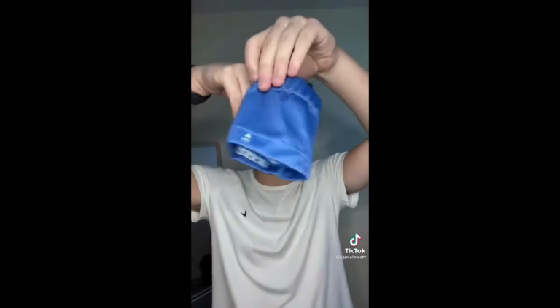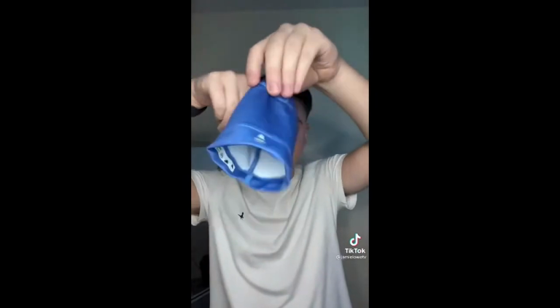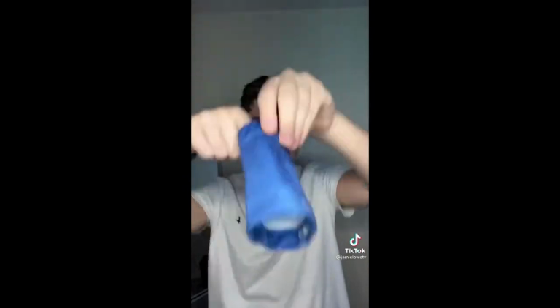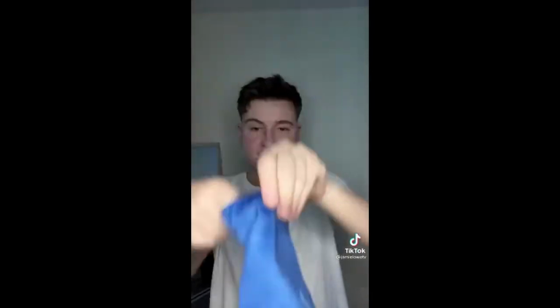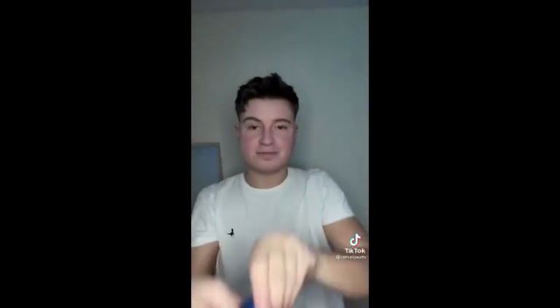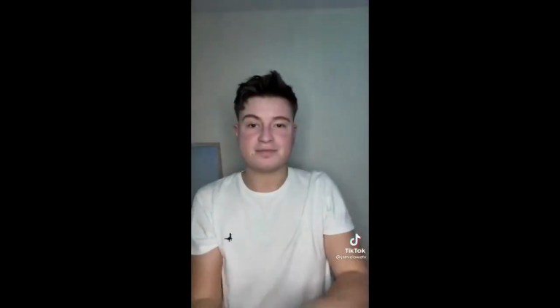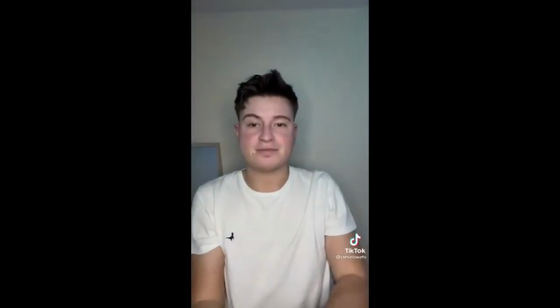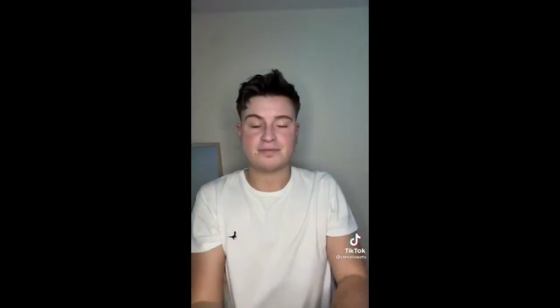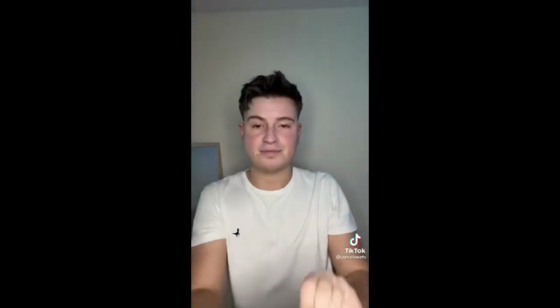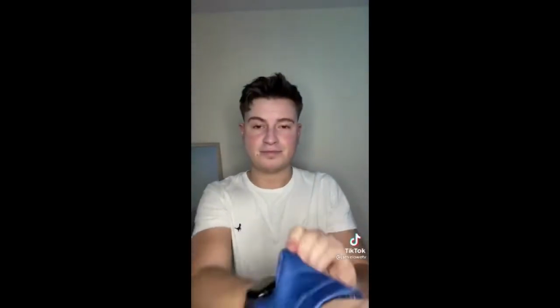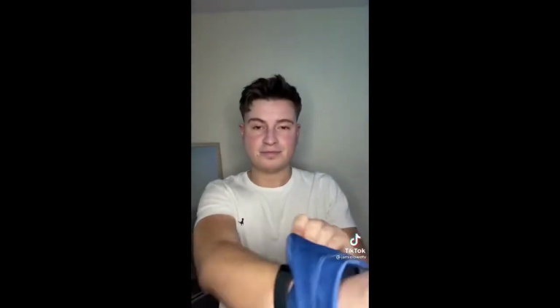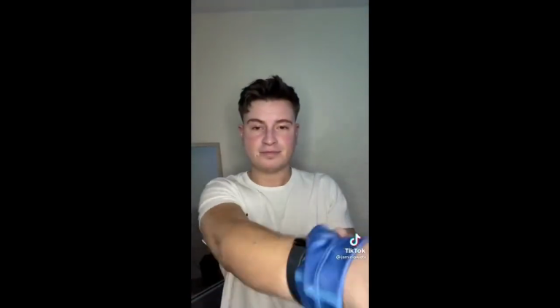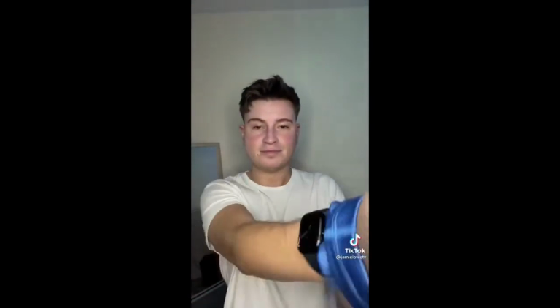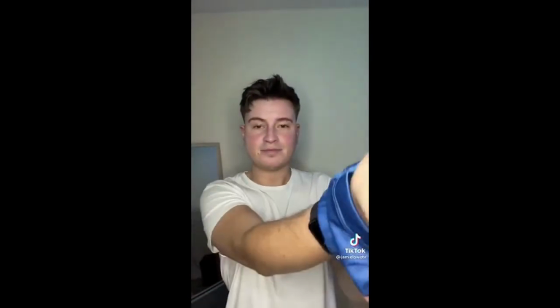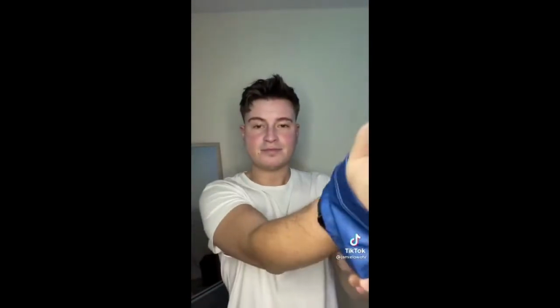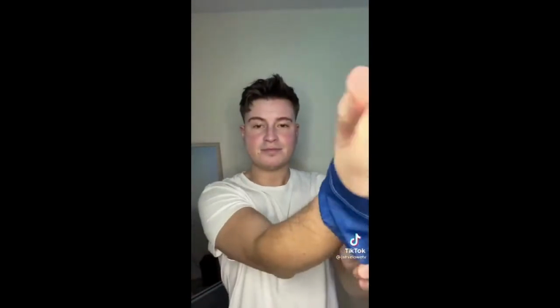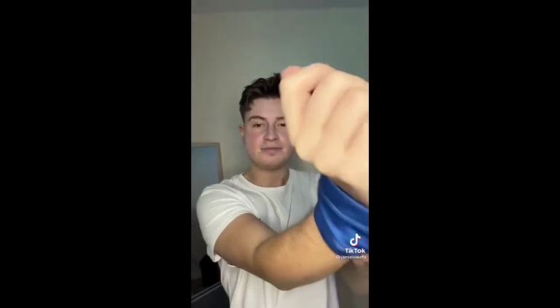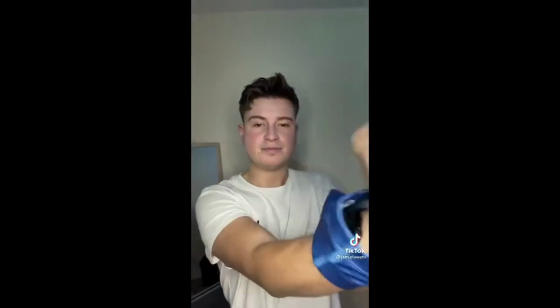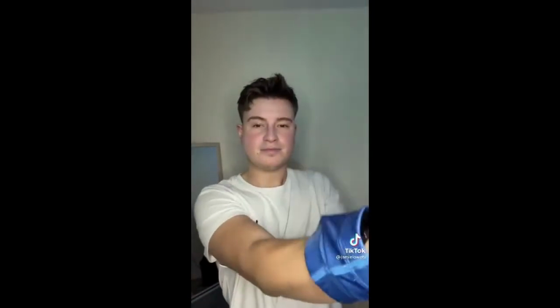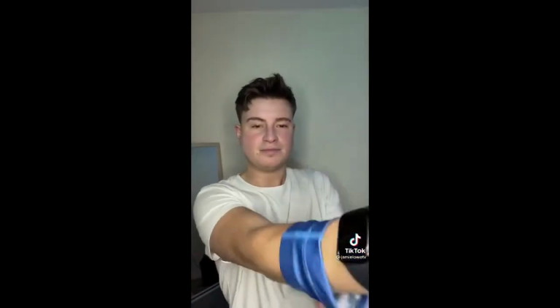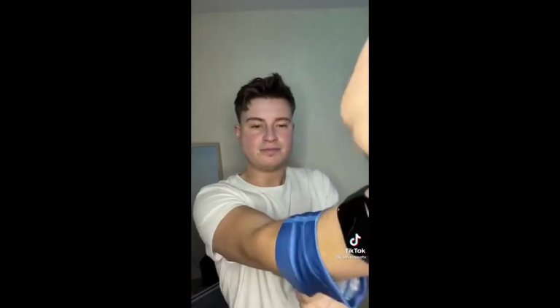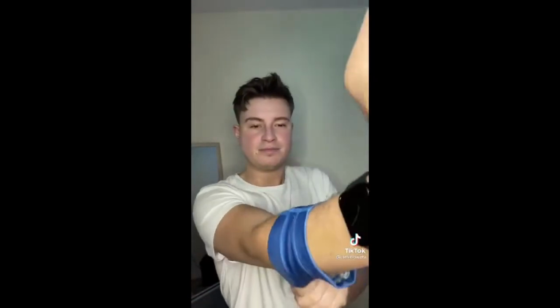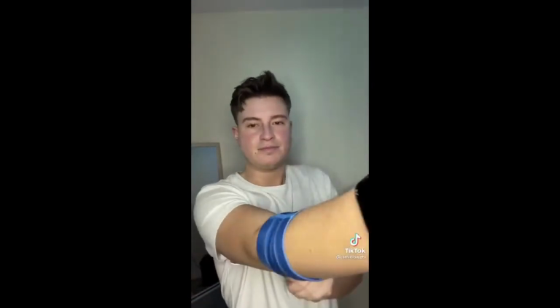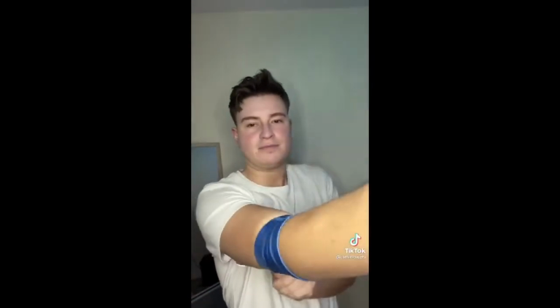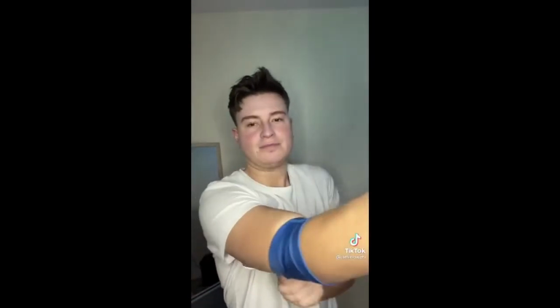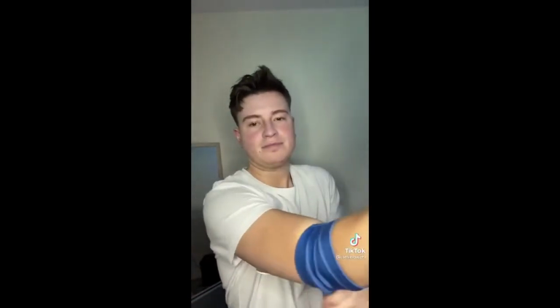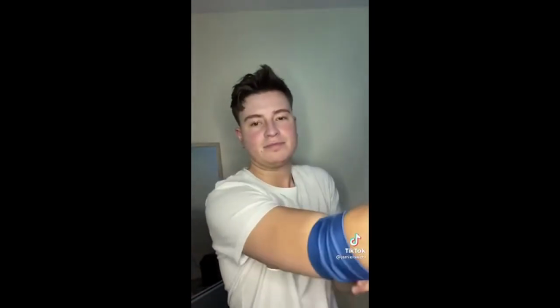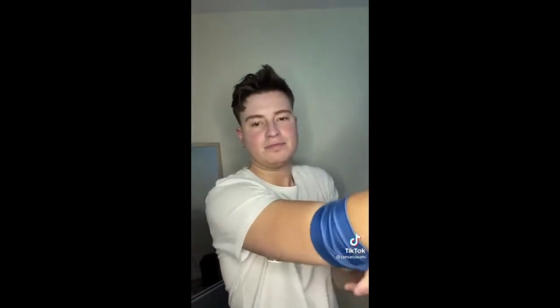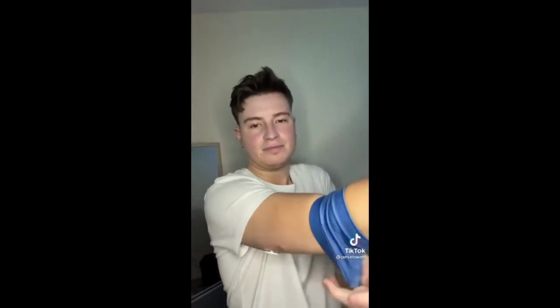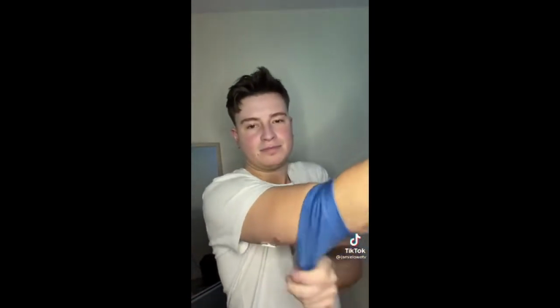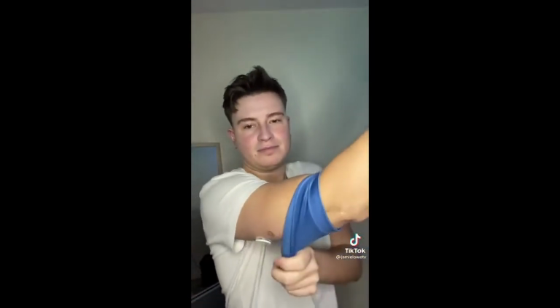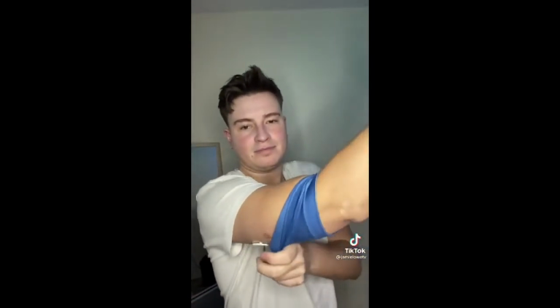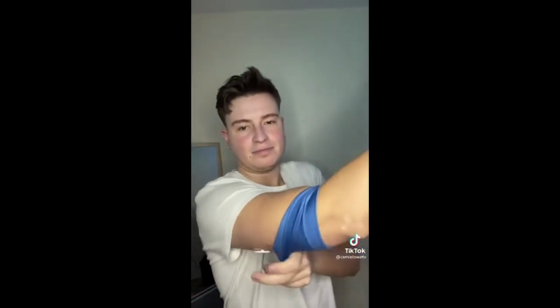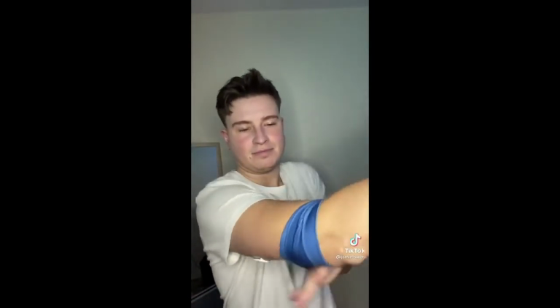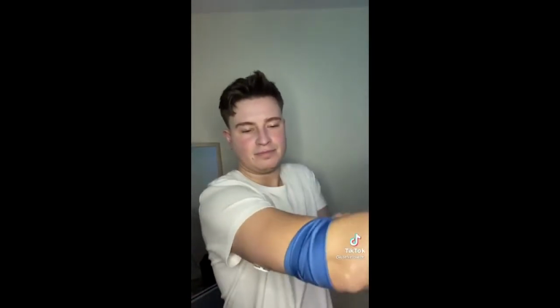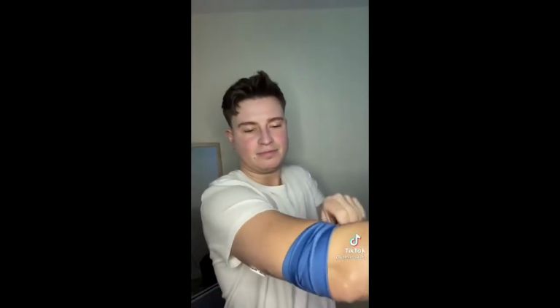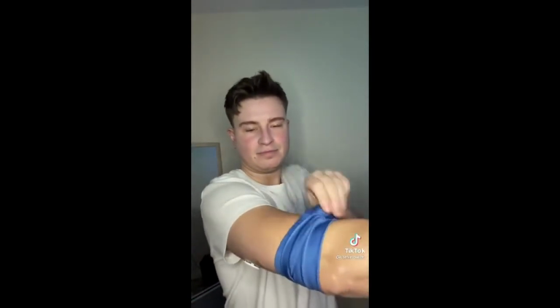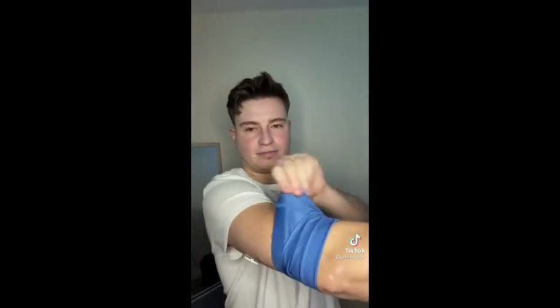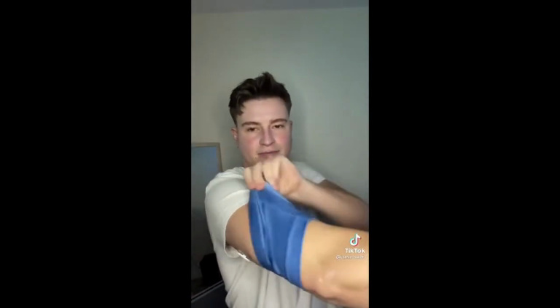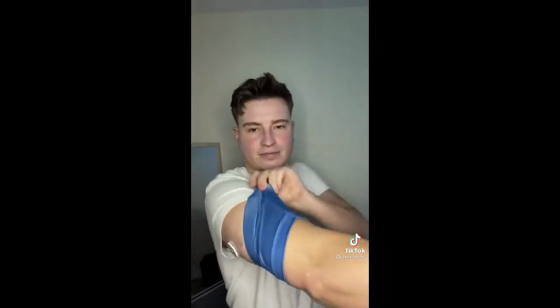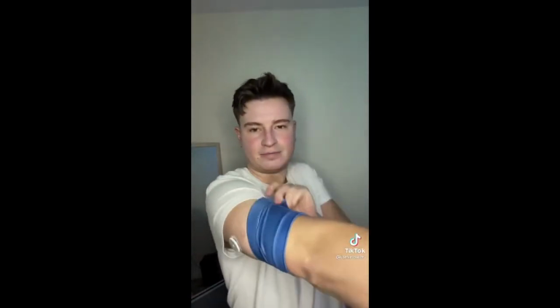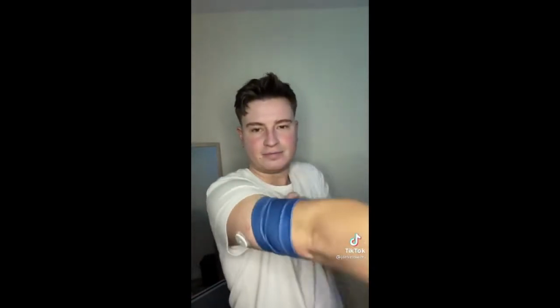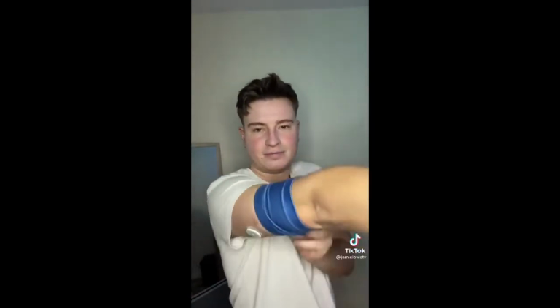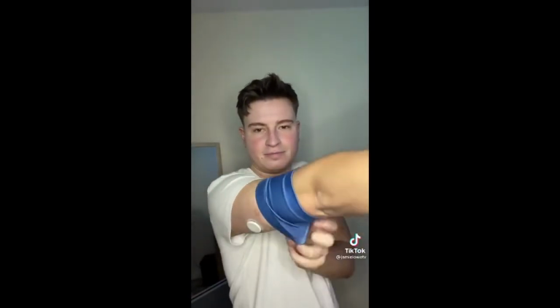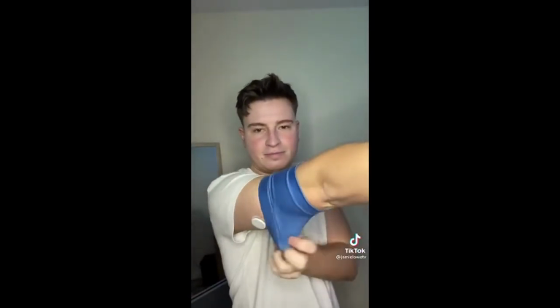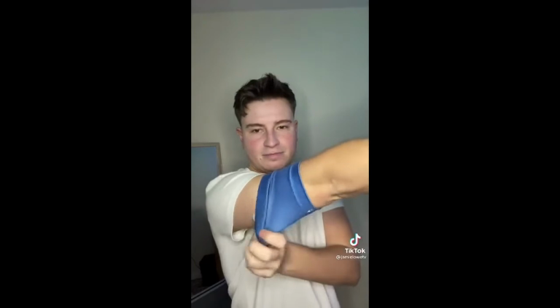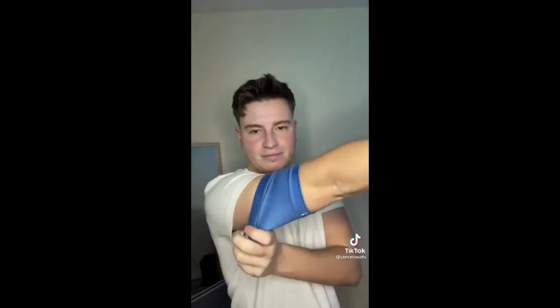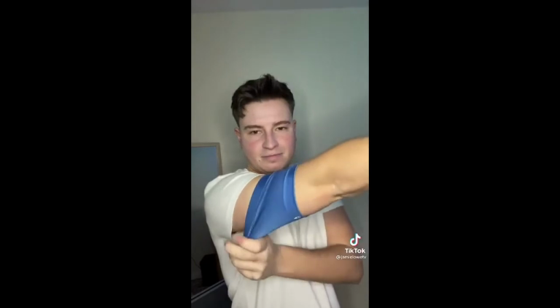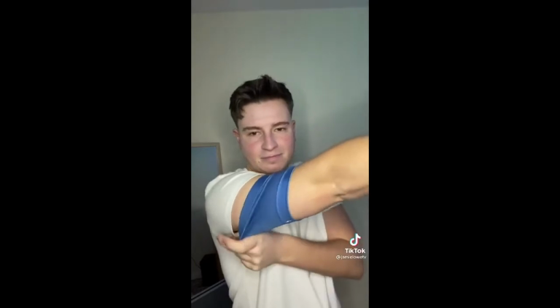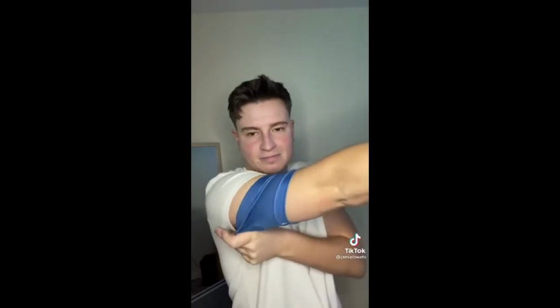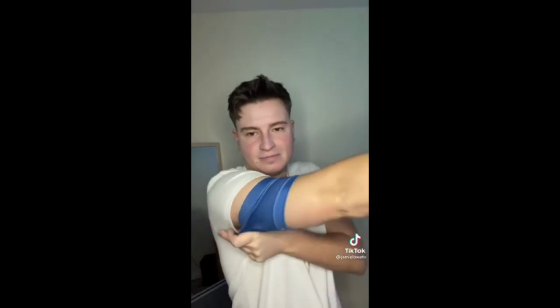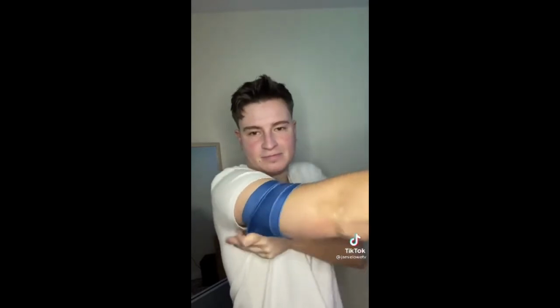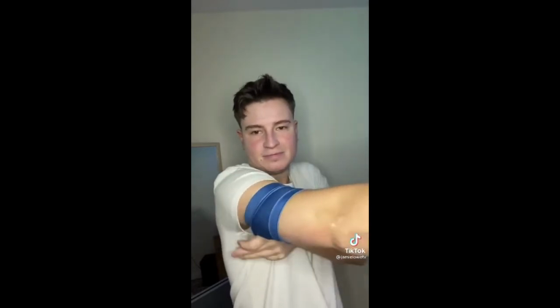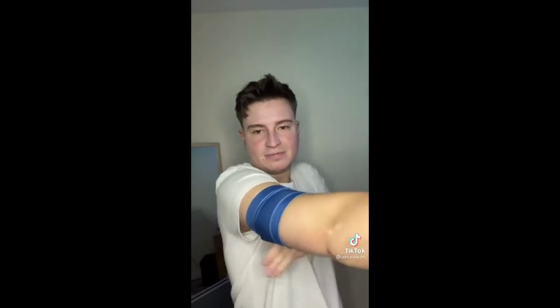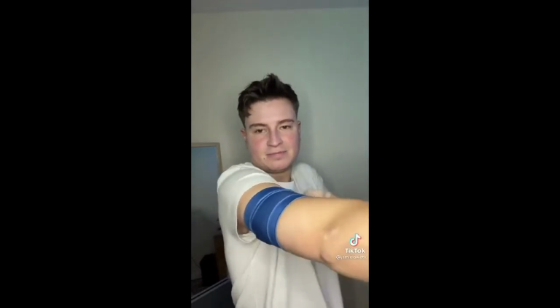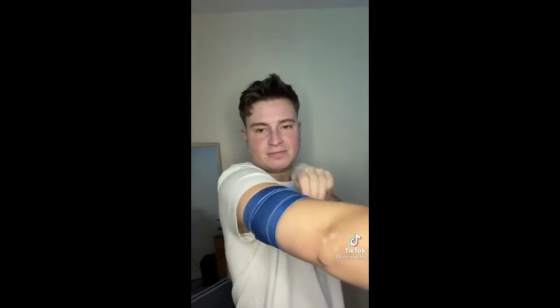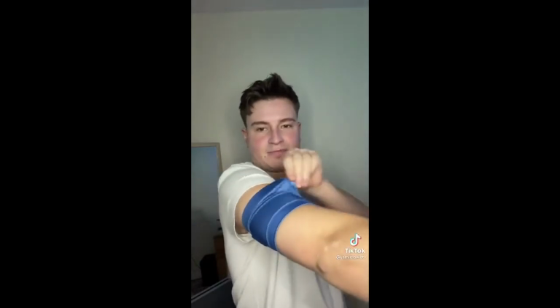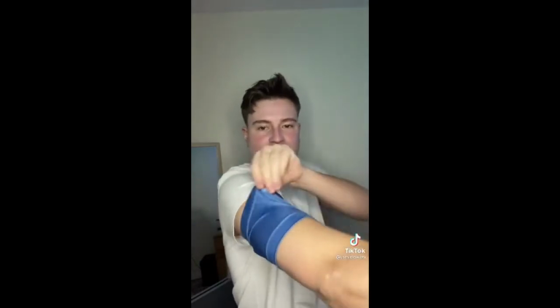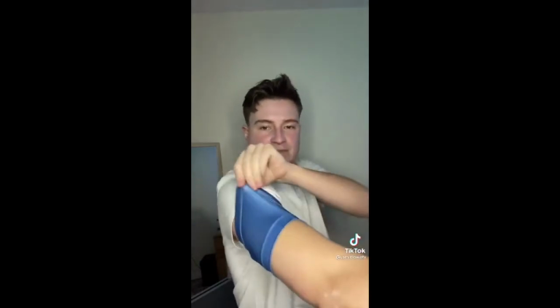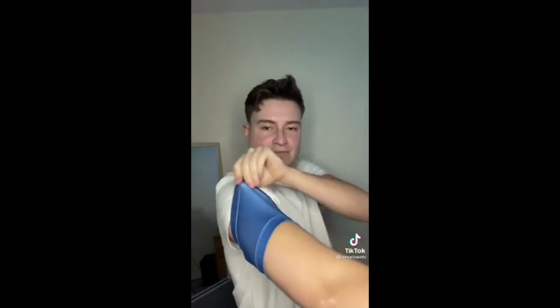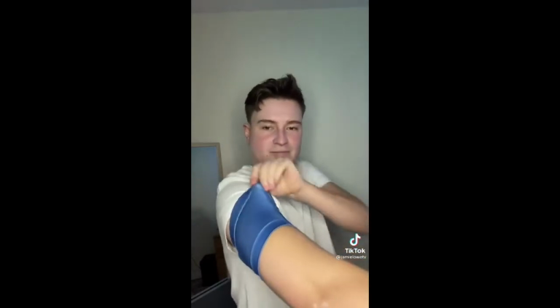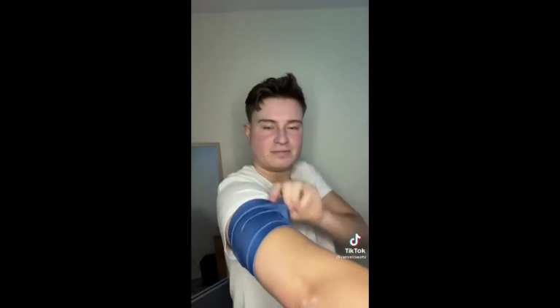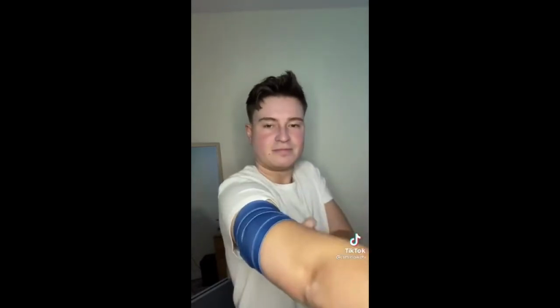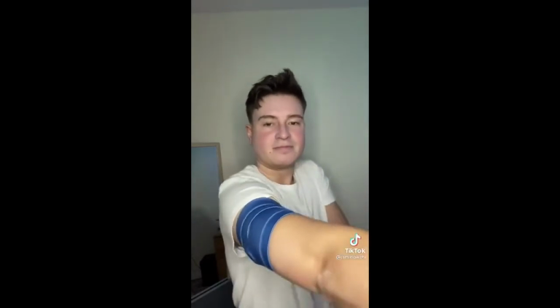So when Kyo Dyer reached out and said, we want to send you some alternatives, I said yes please. So here's me trying on the Dyerband.